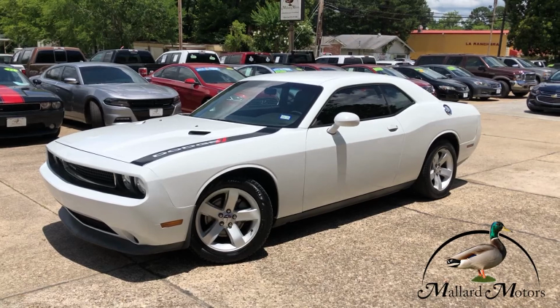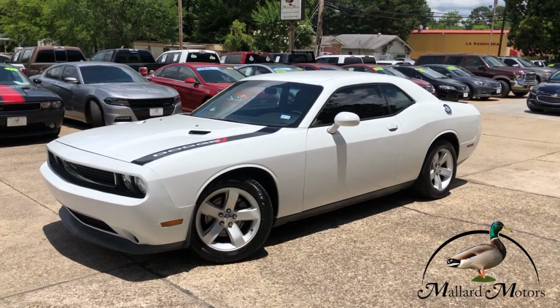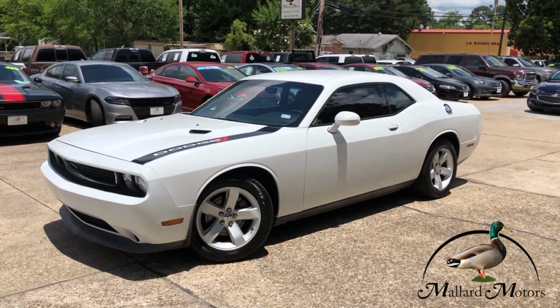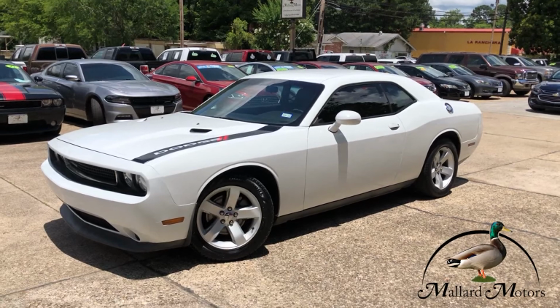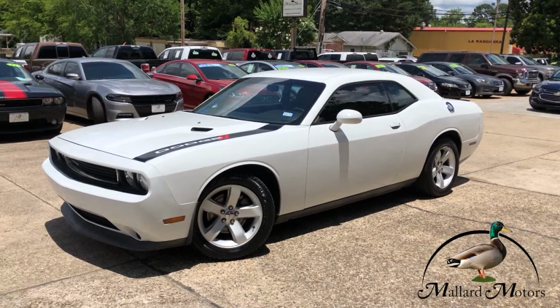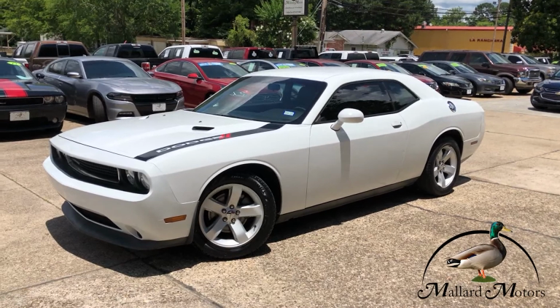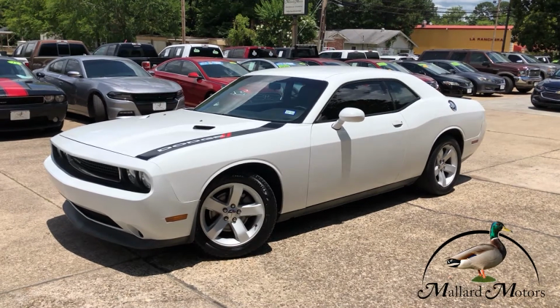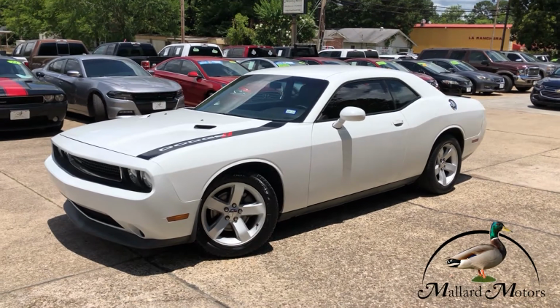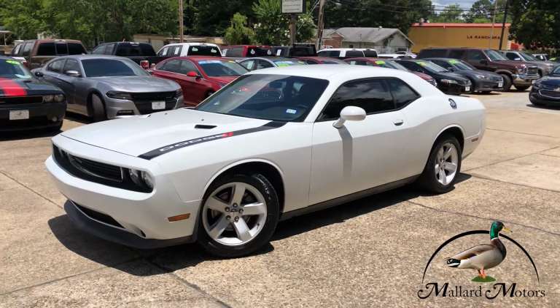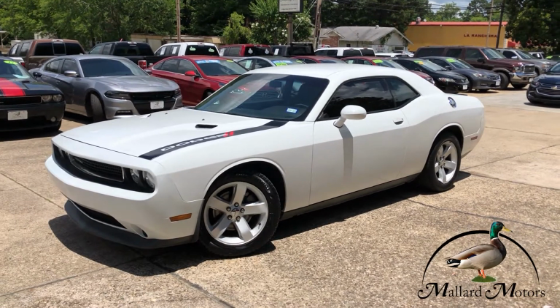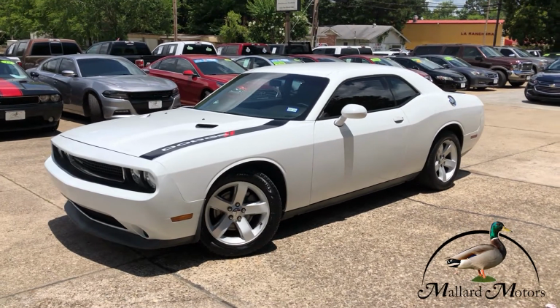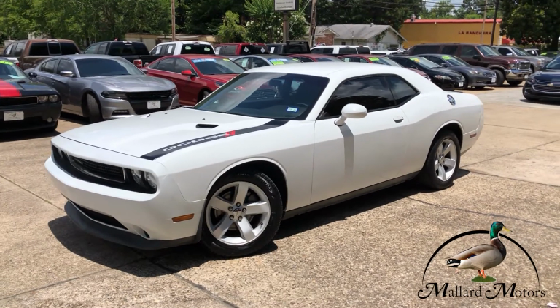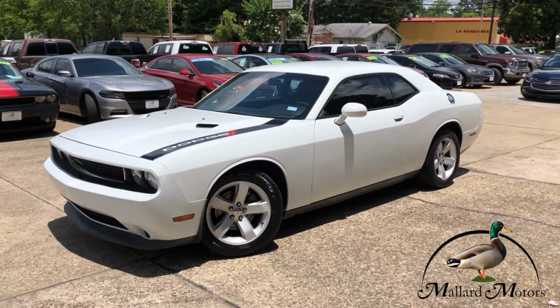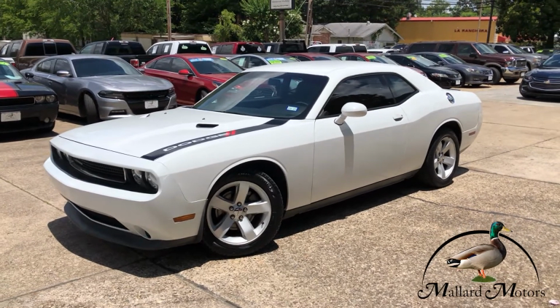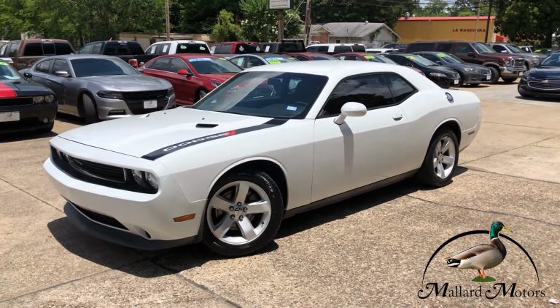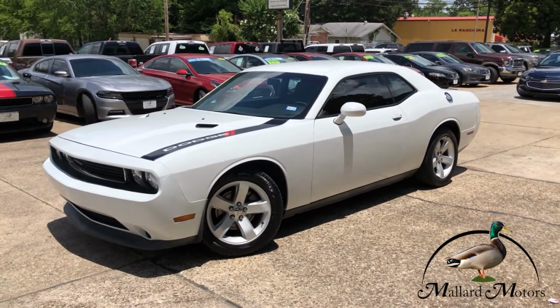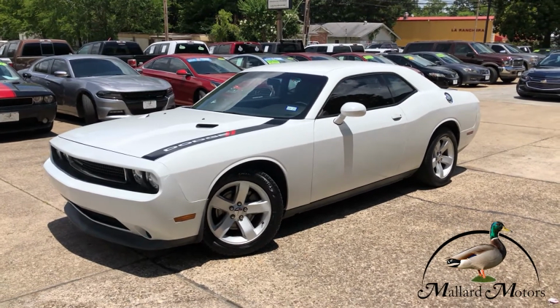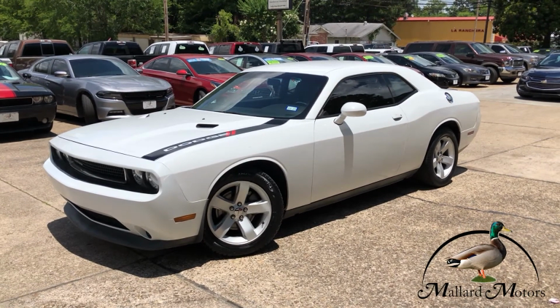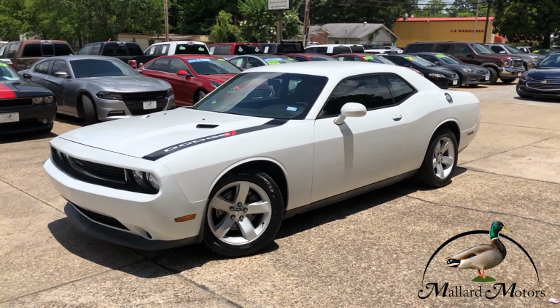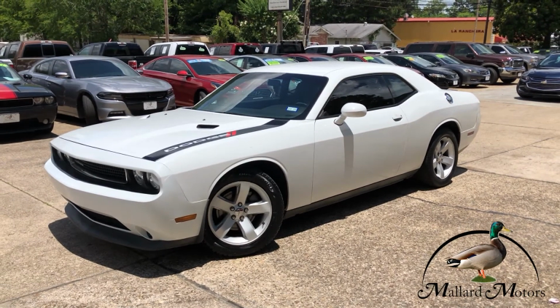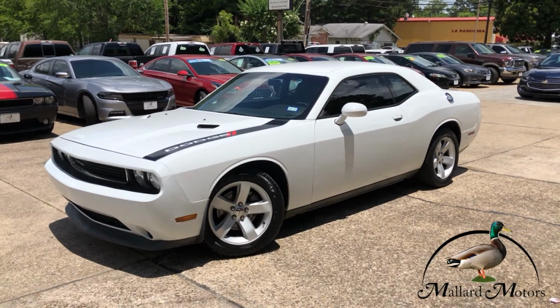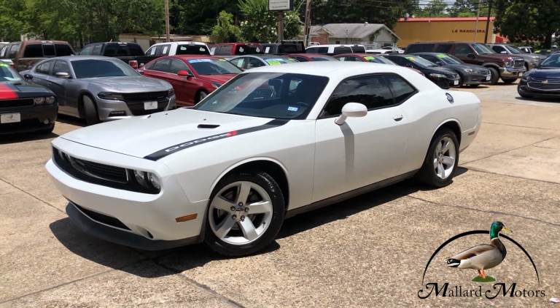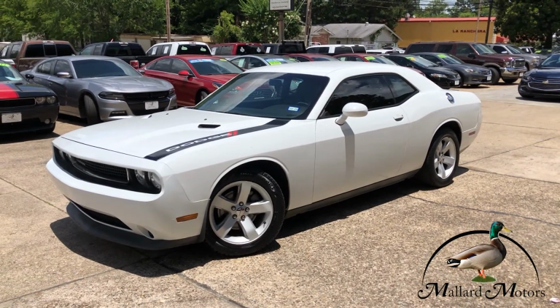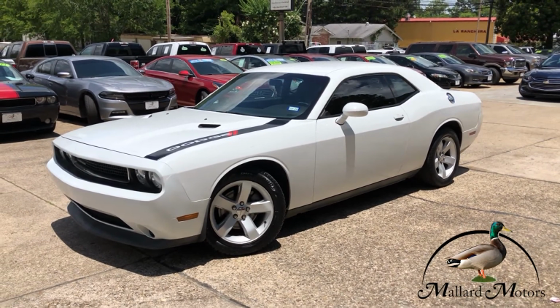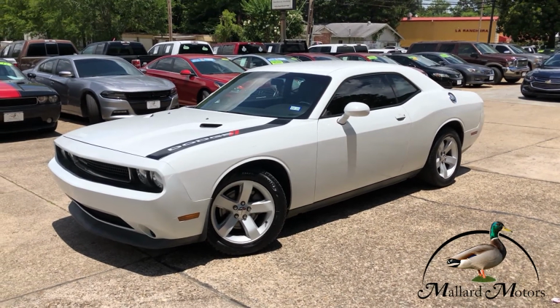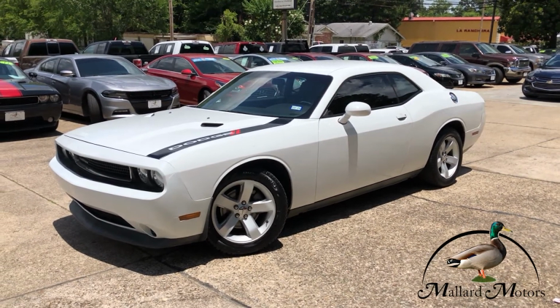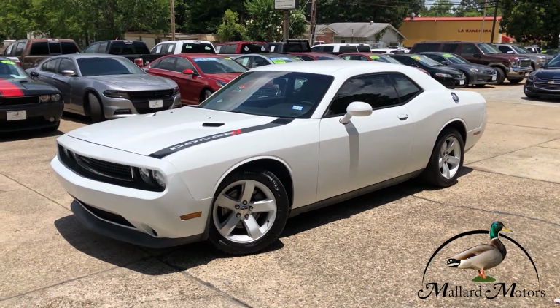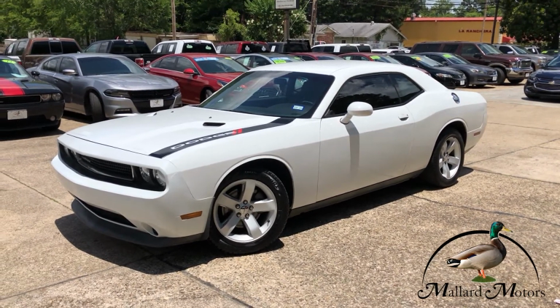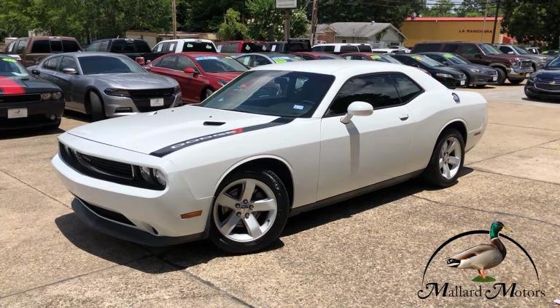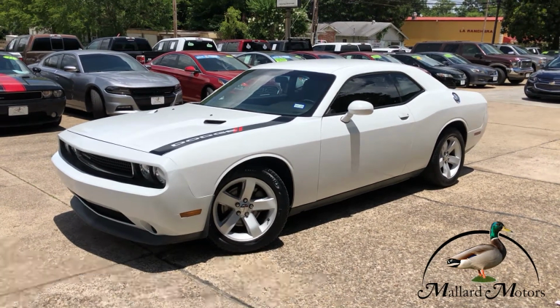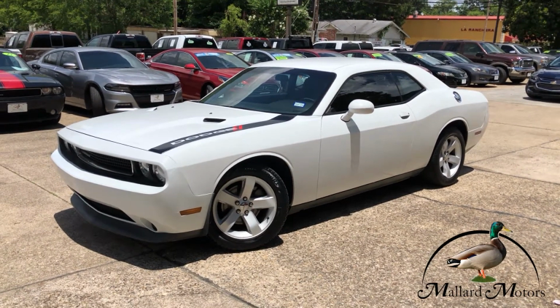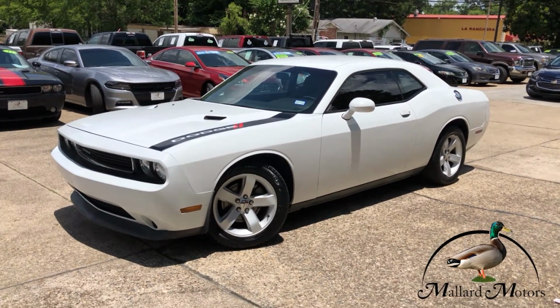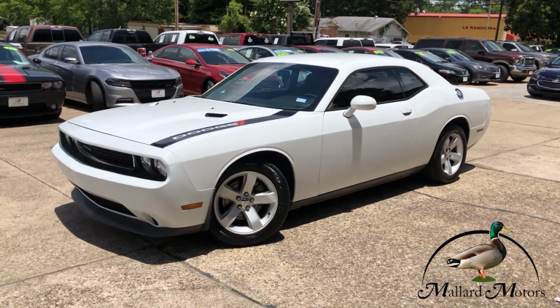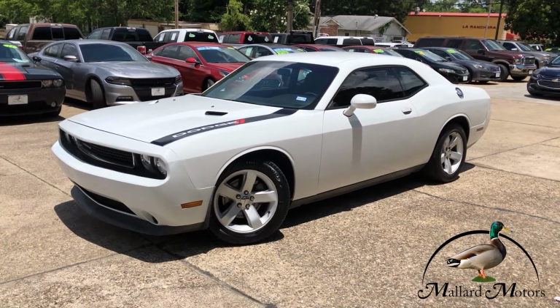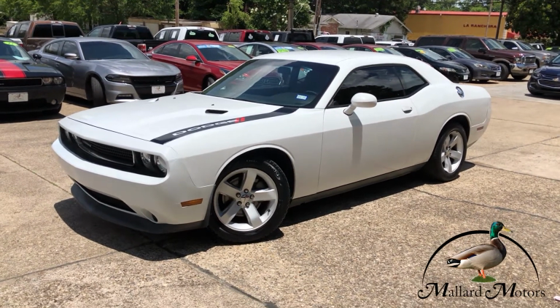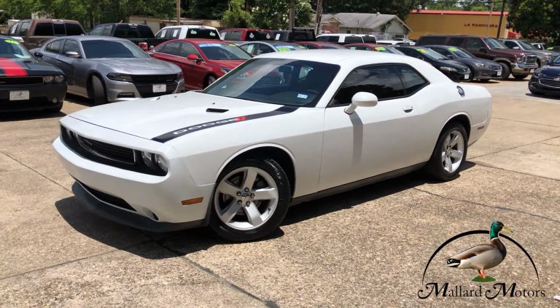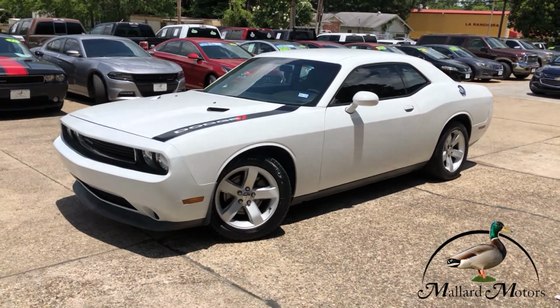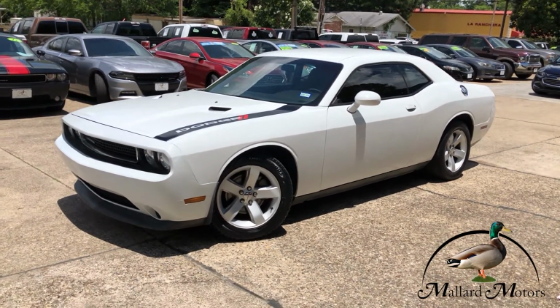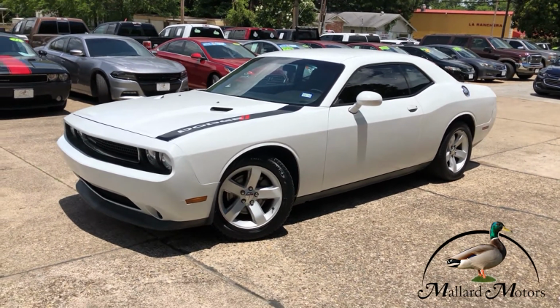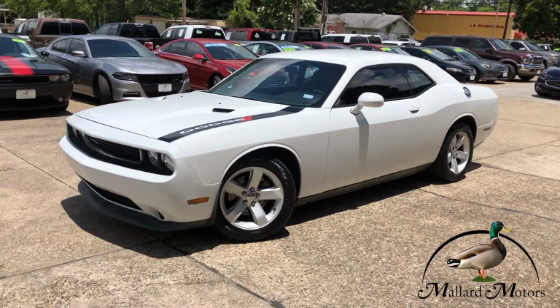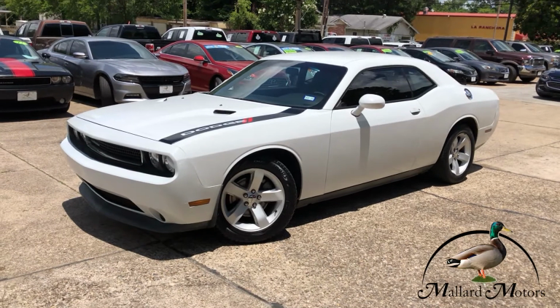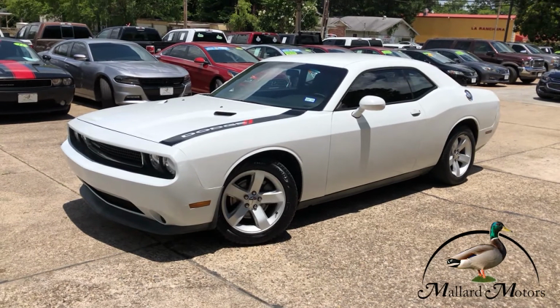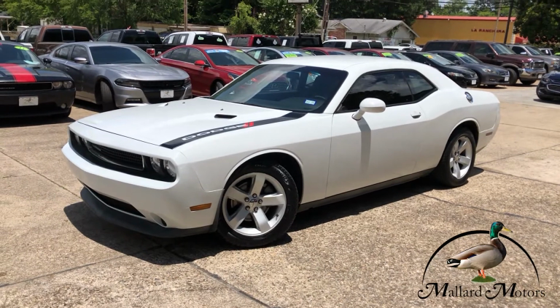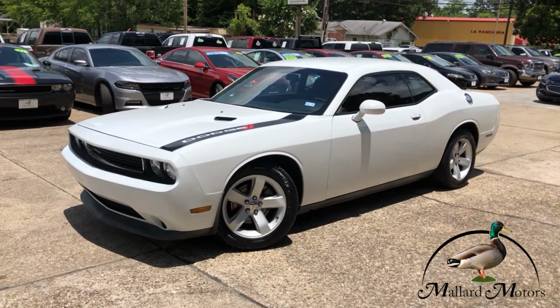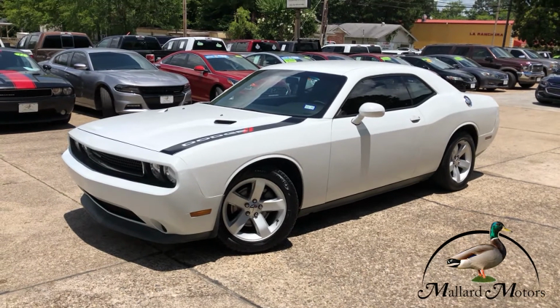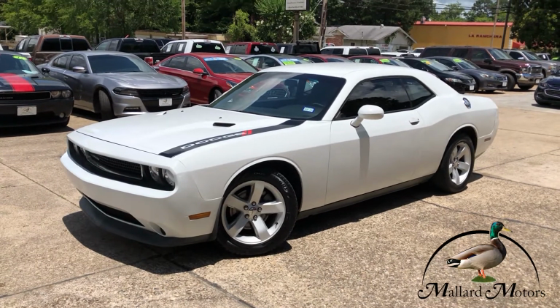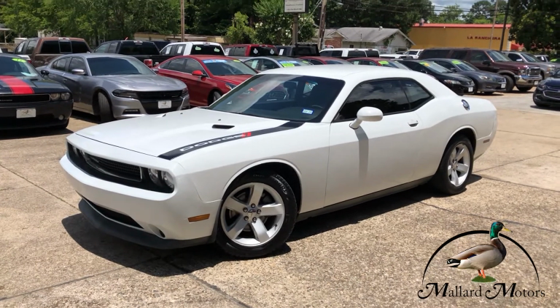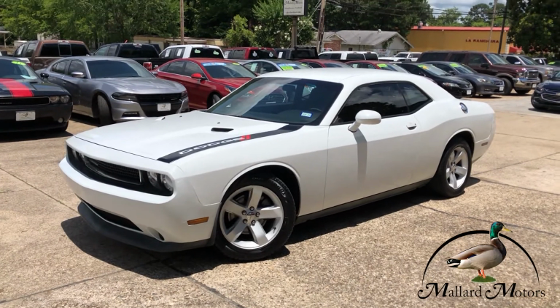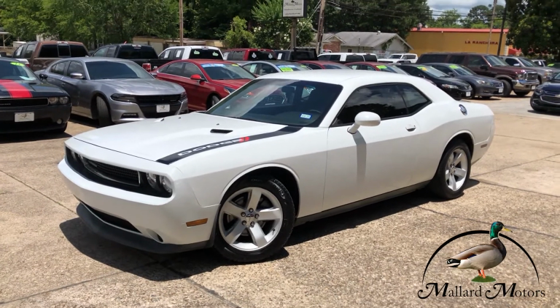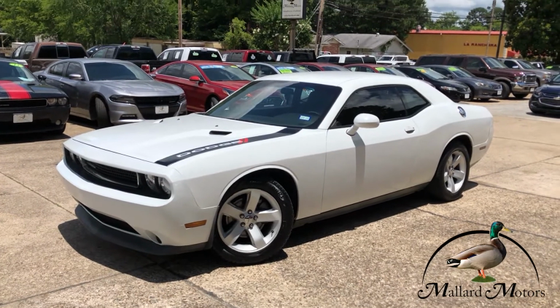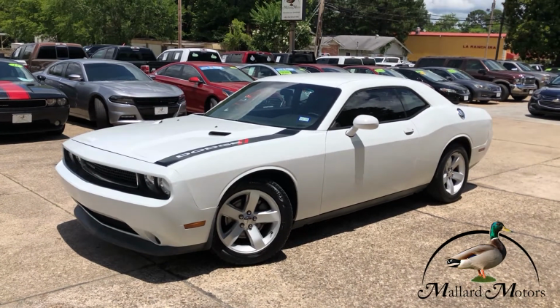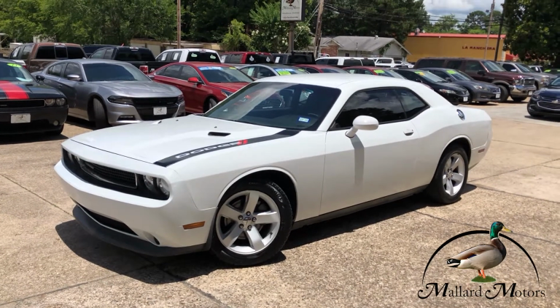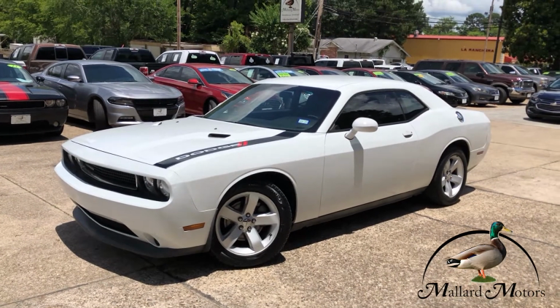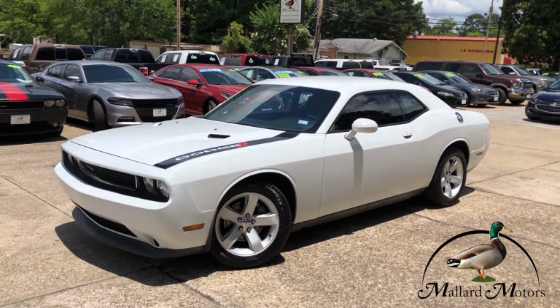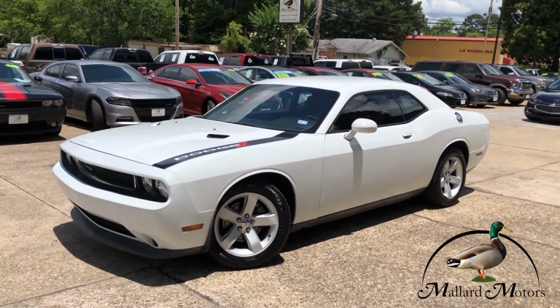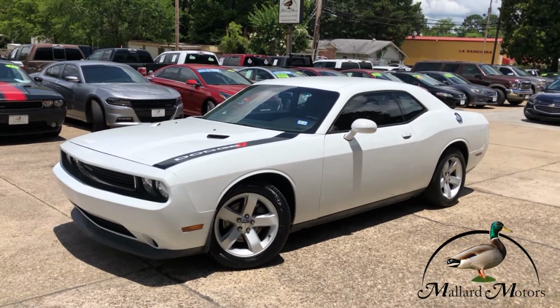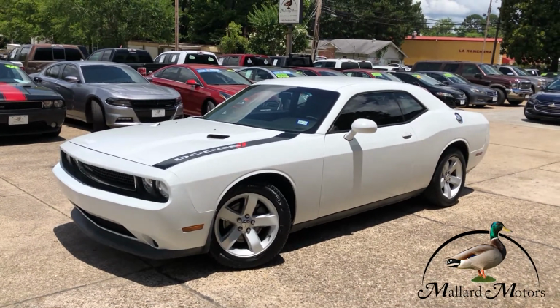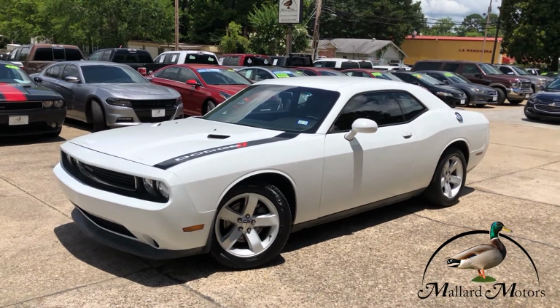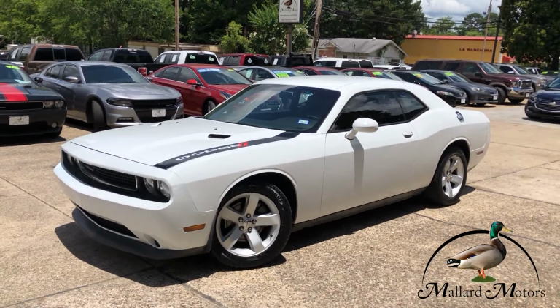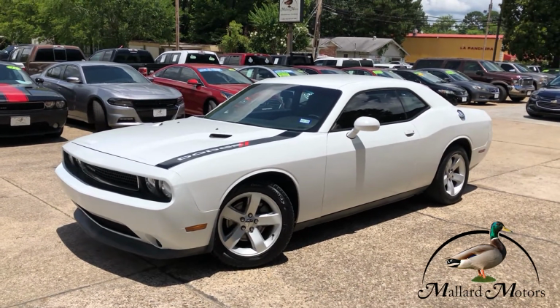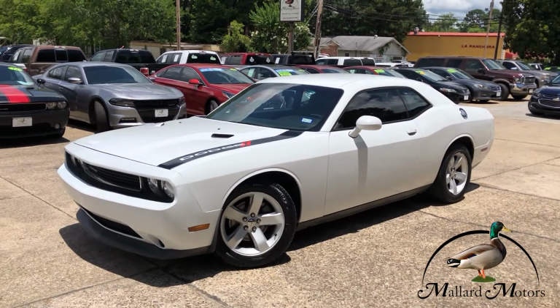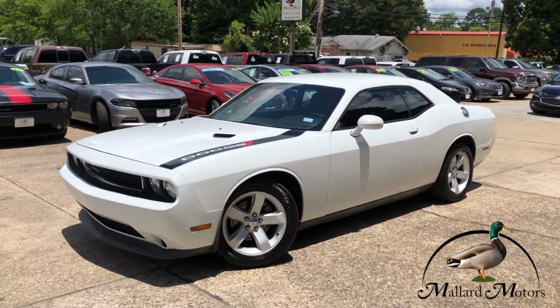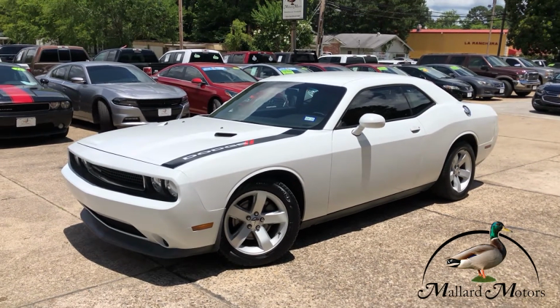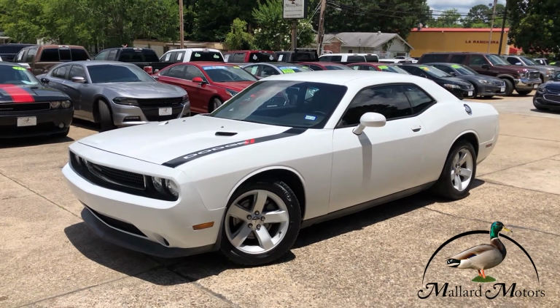Hey guys, it's Clay at Mallard Motors, home of the $100 Credit Challenge. That's where we give you $100 in cash if we can't get your credit approved.